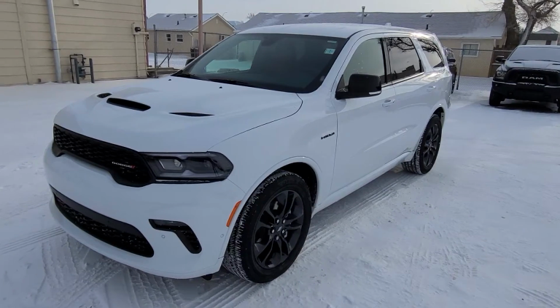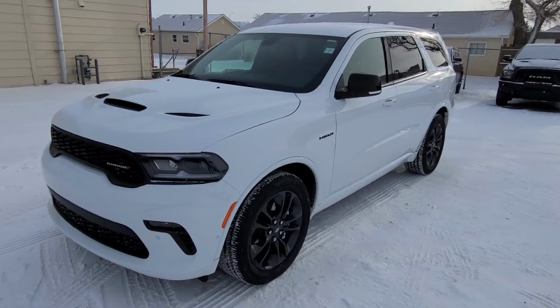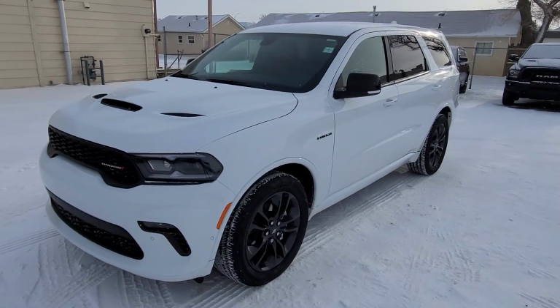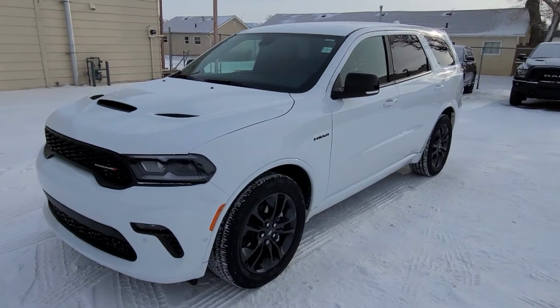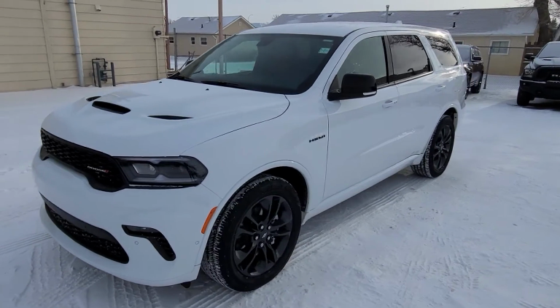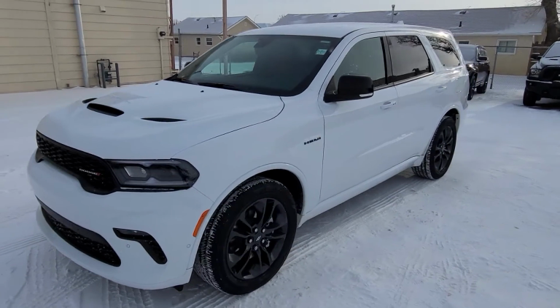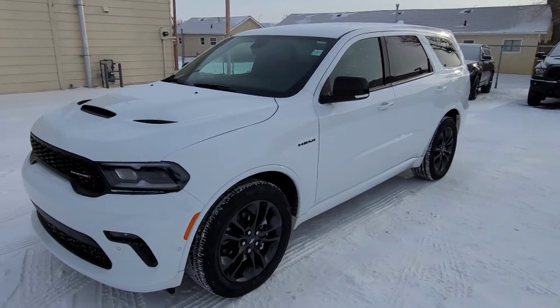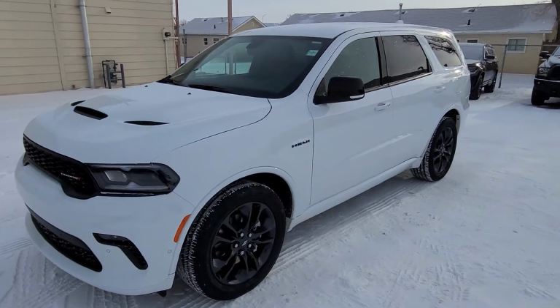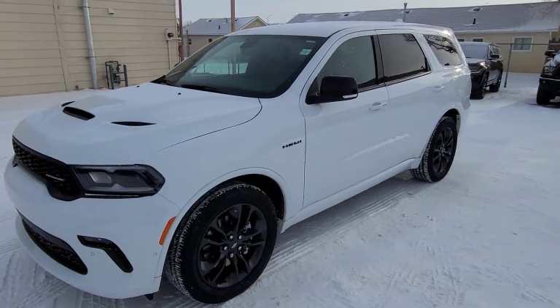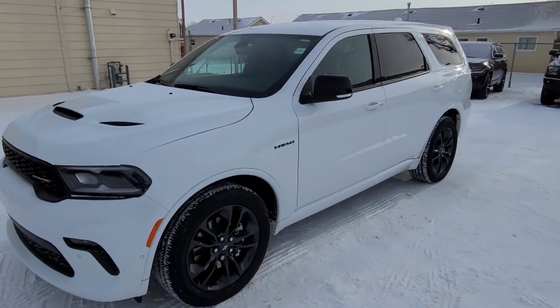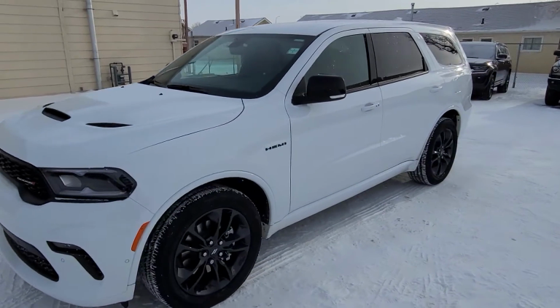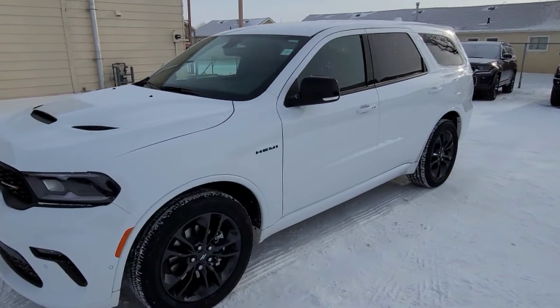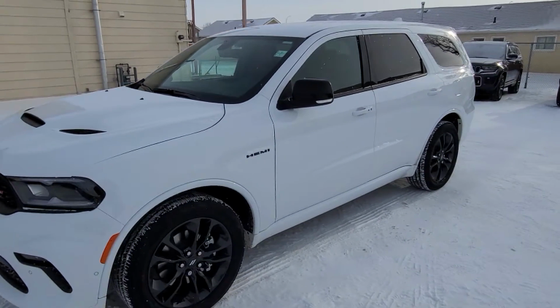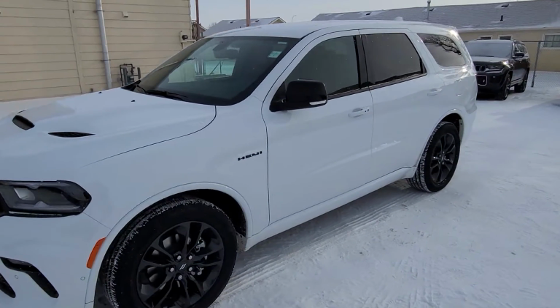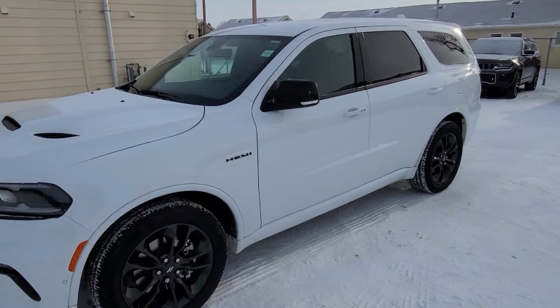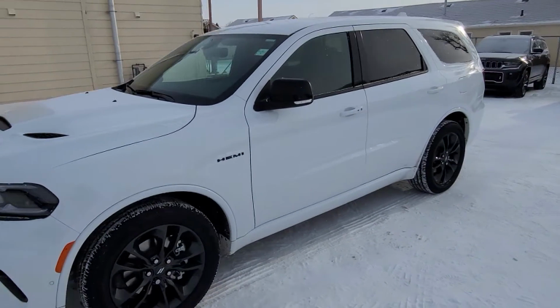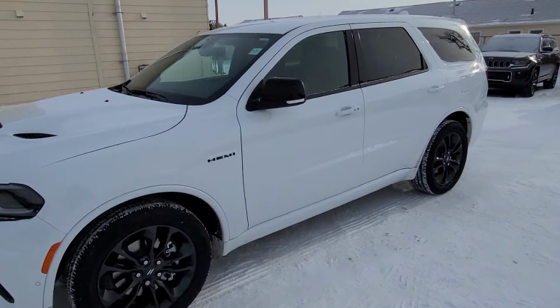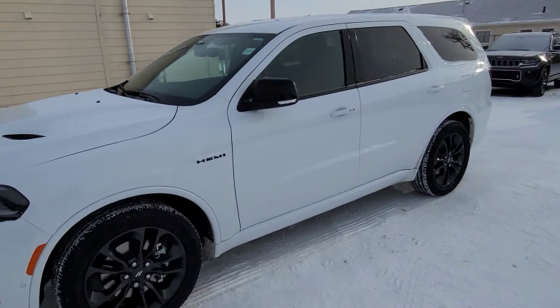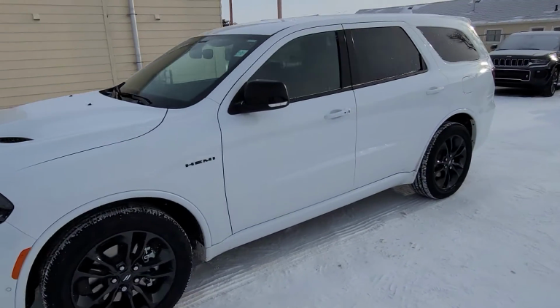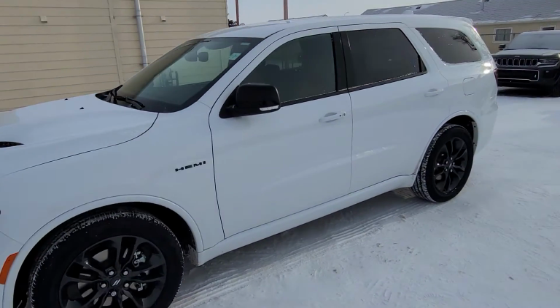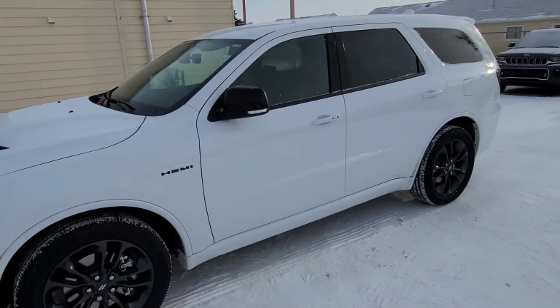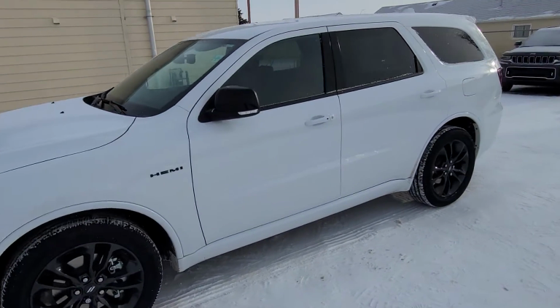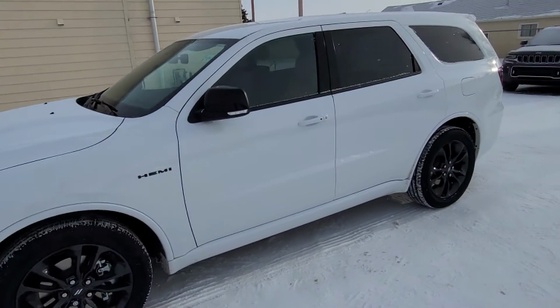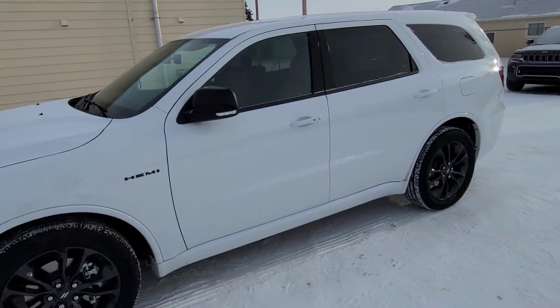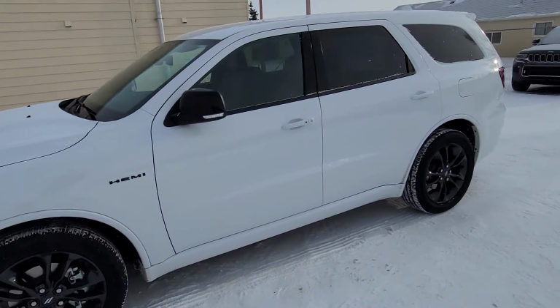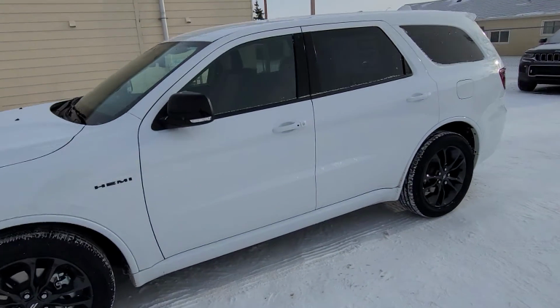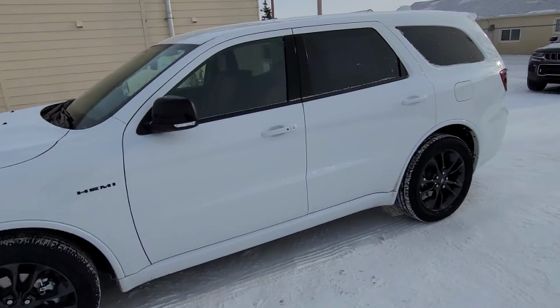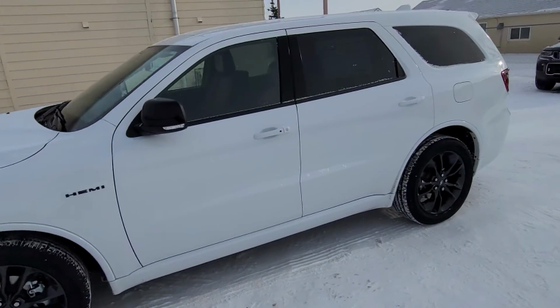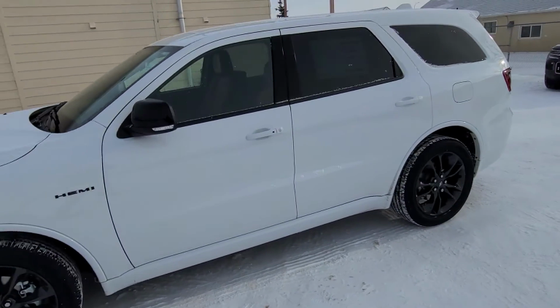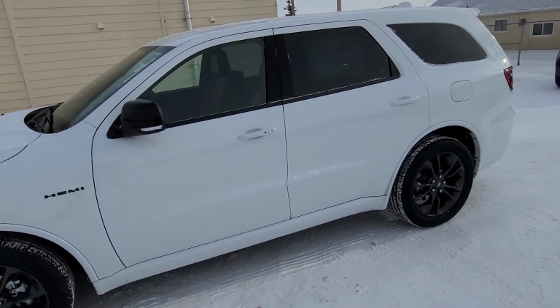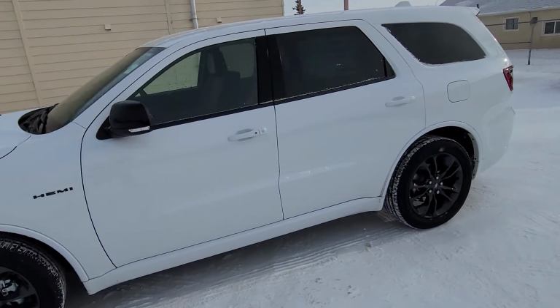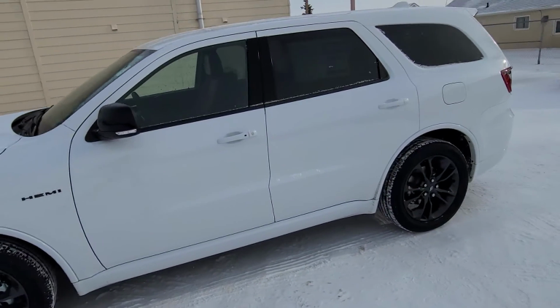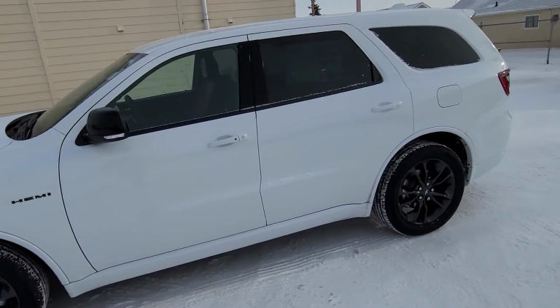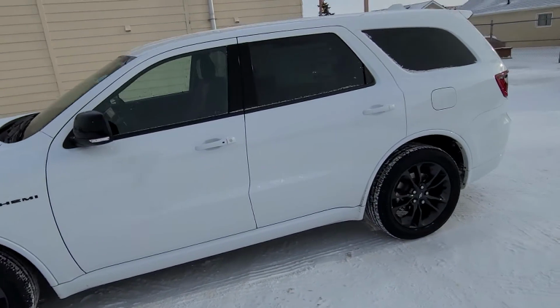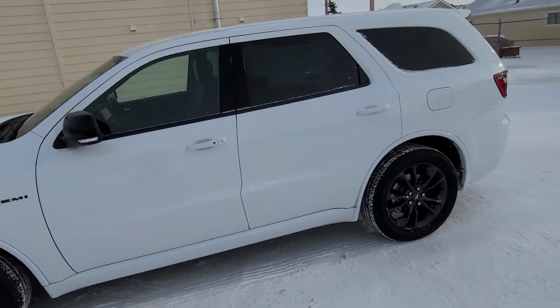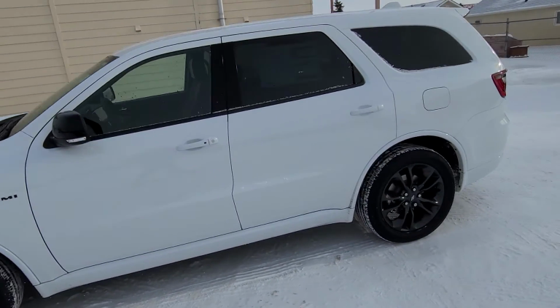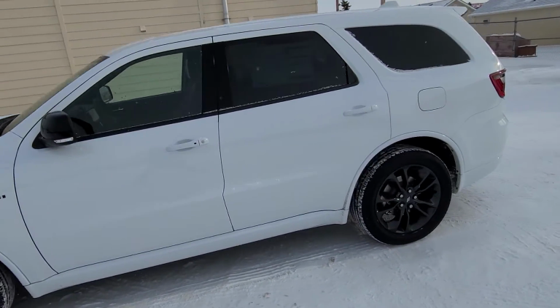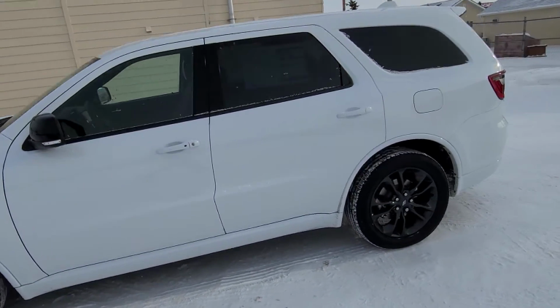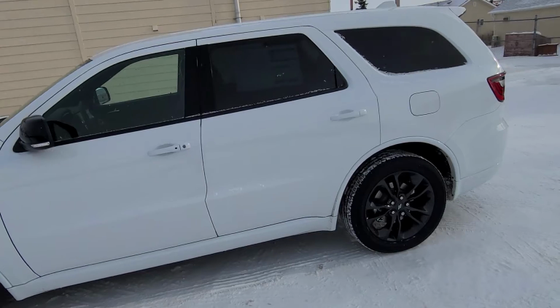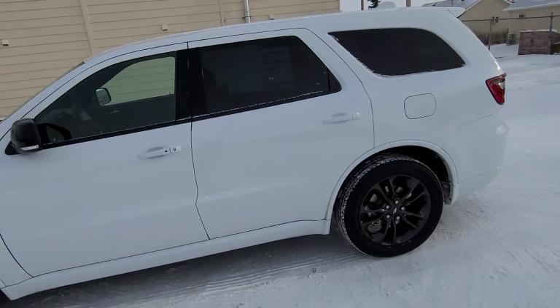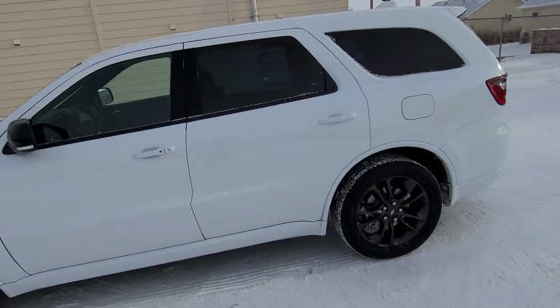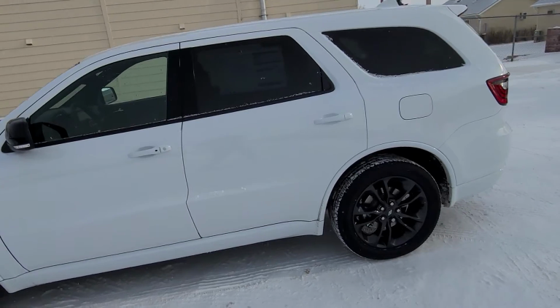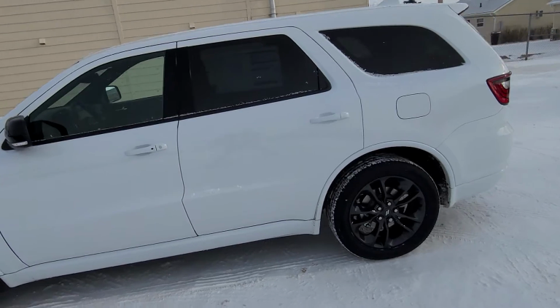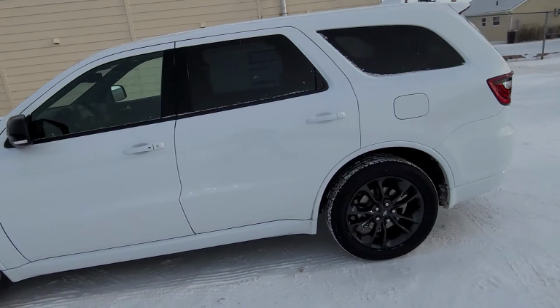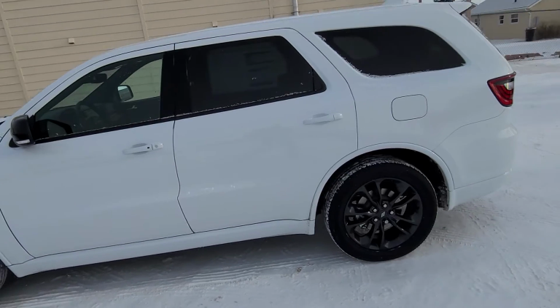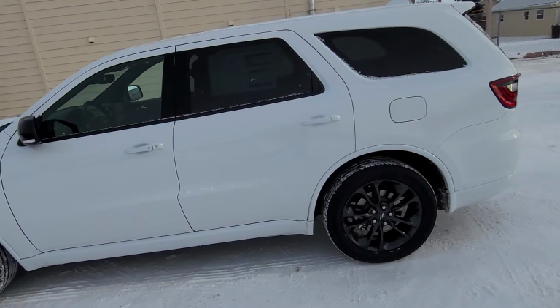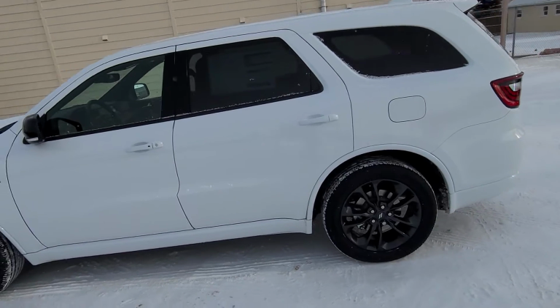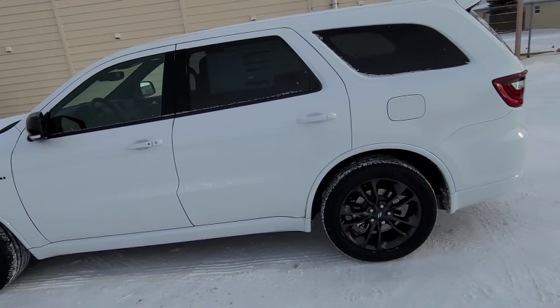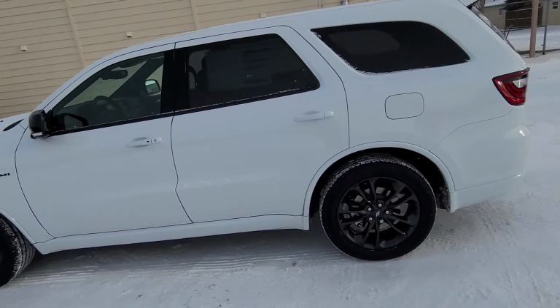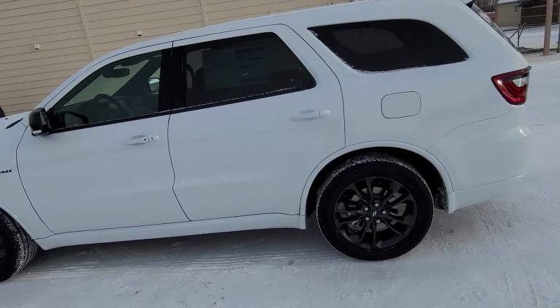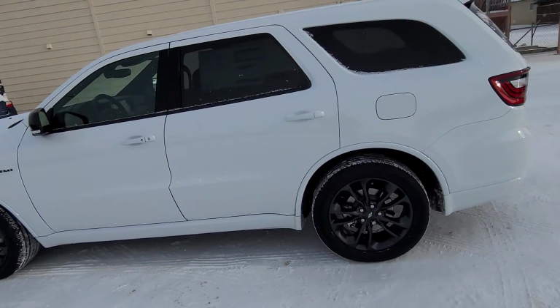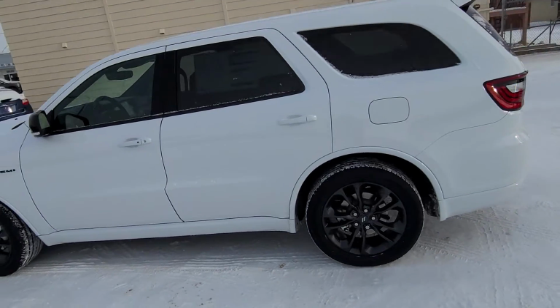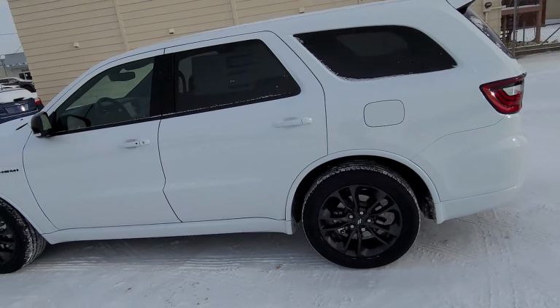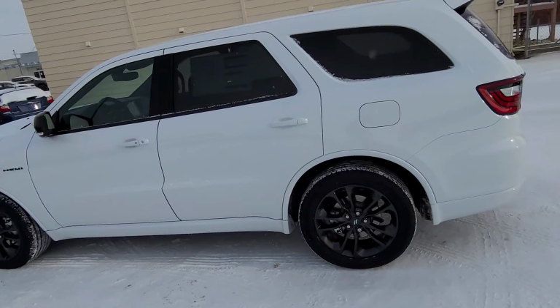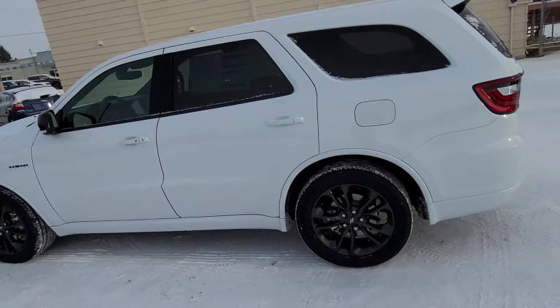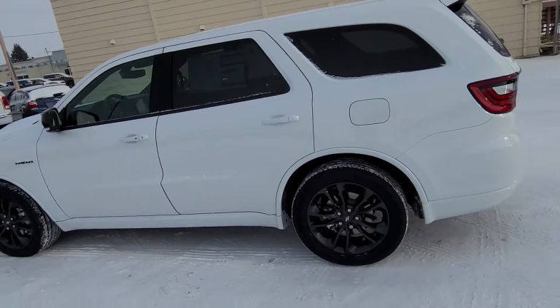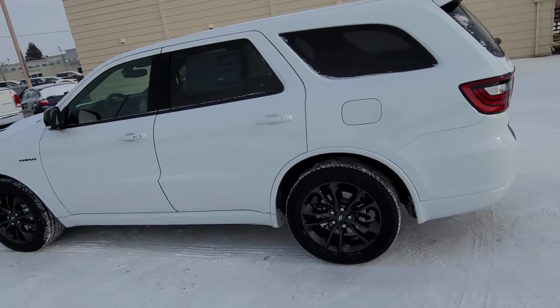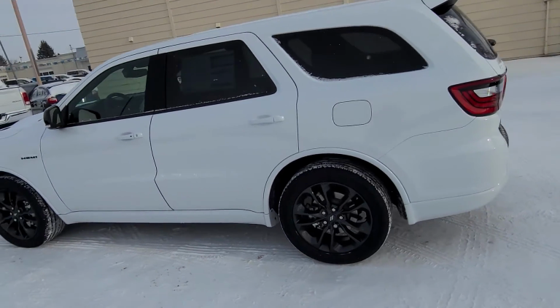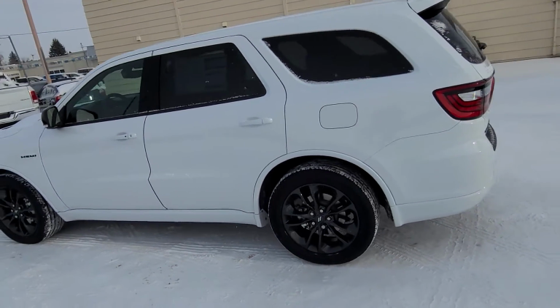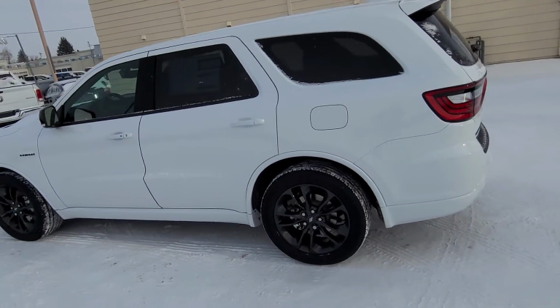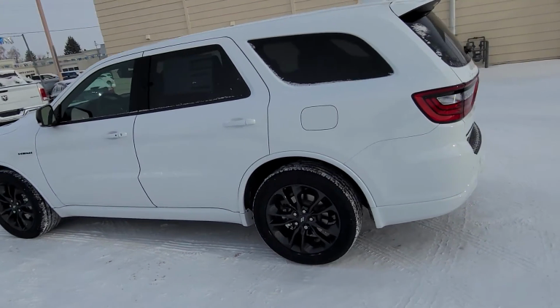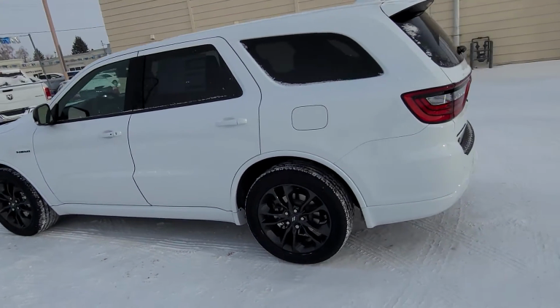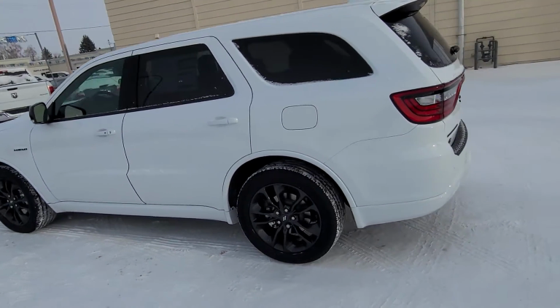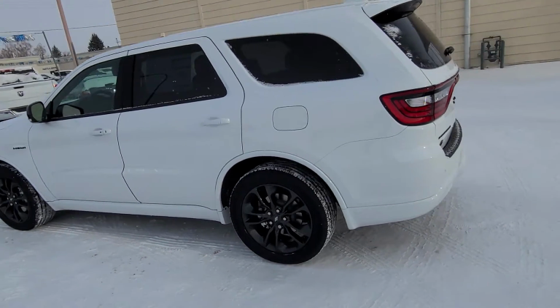Stock number 20103. This is a 2021 Dodge Durango RT, white knuckle in color.